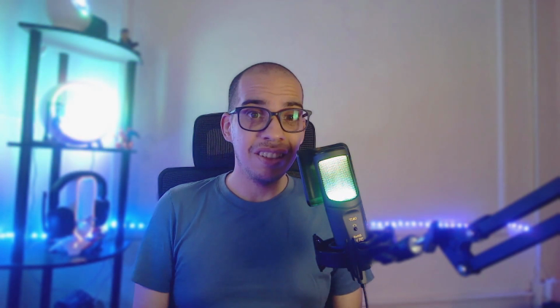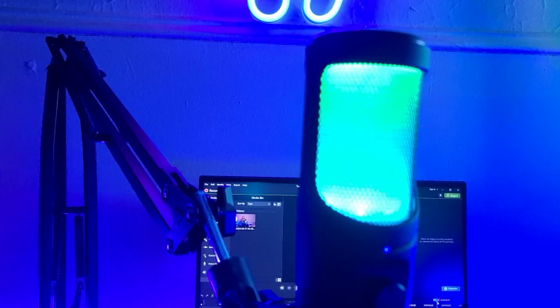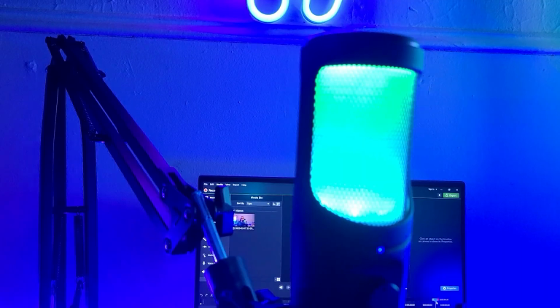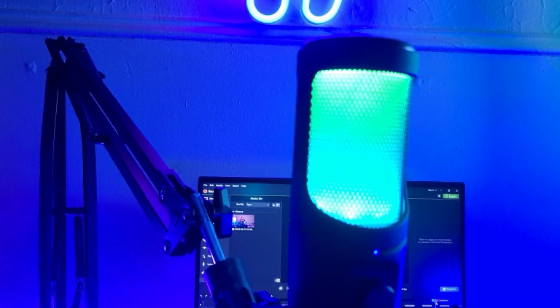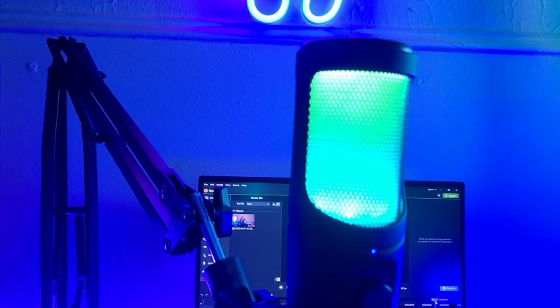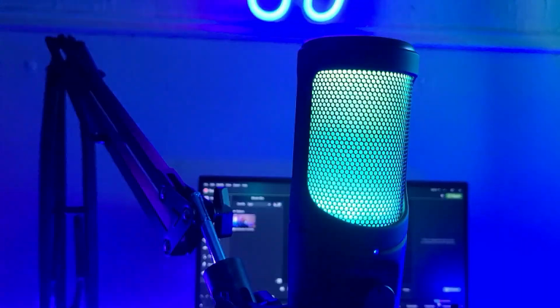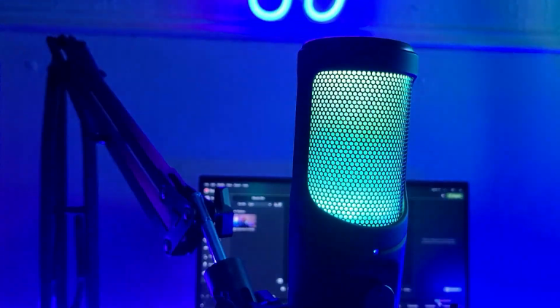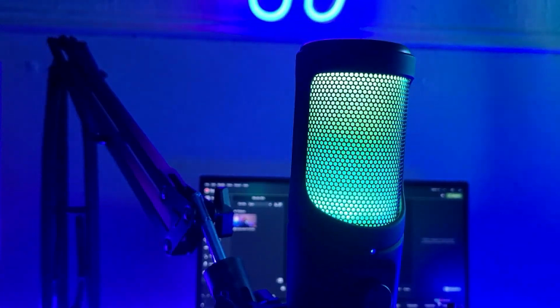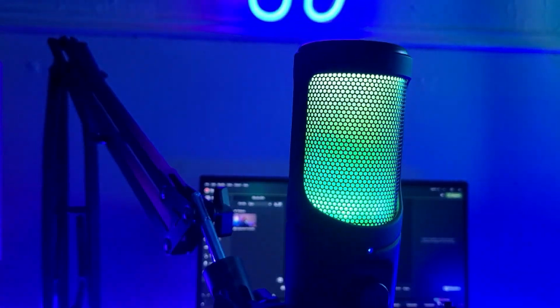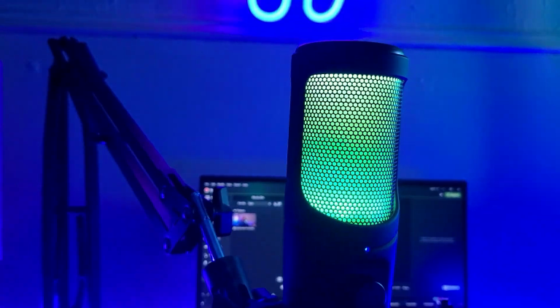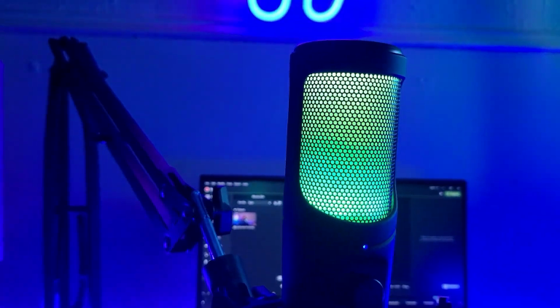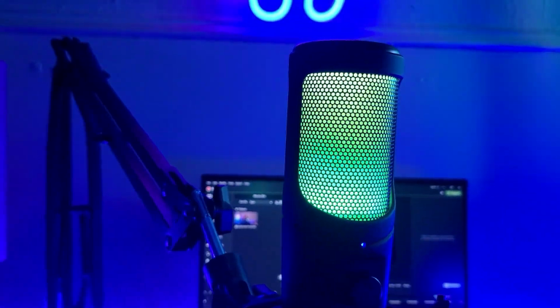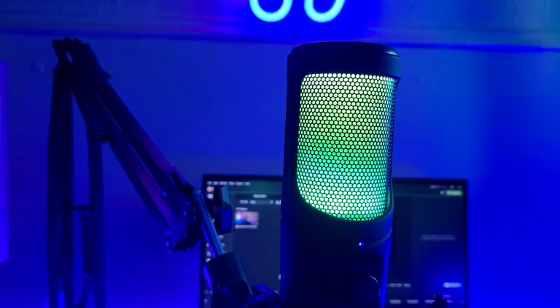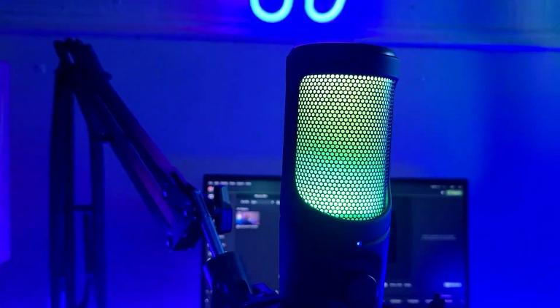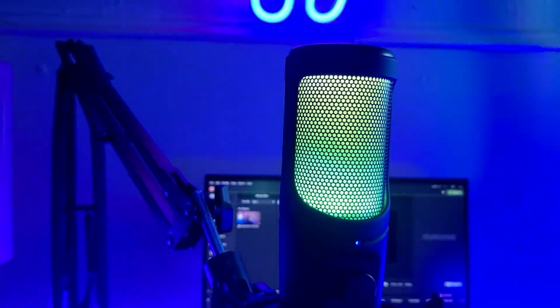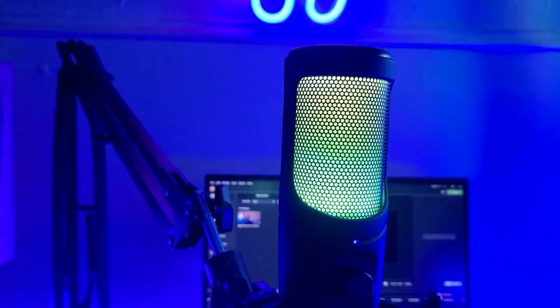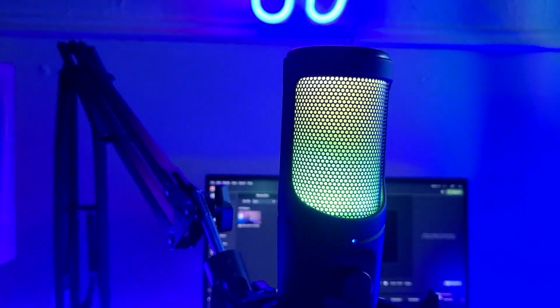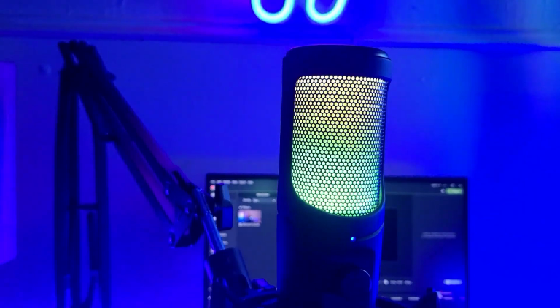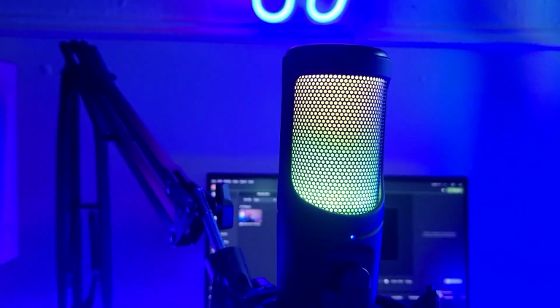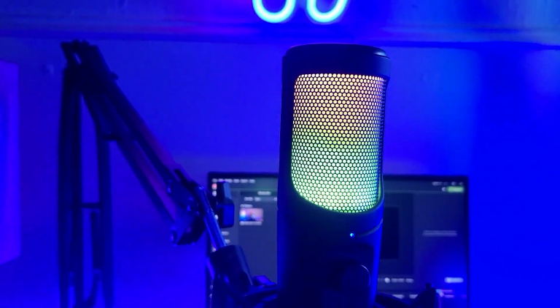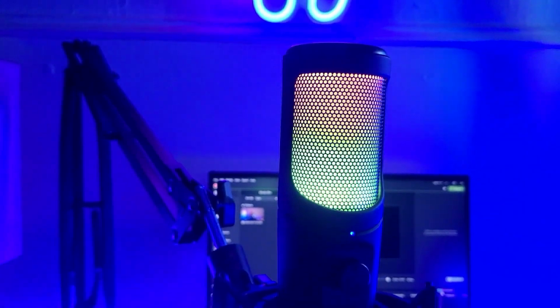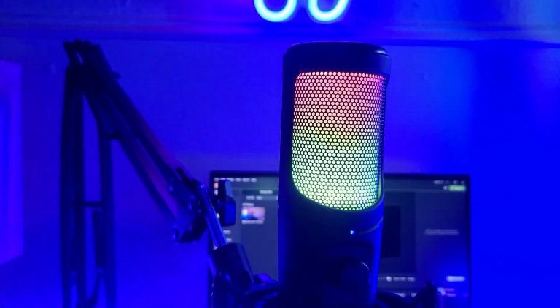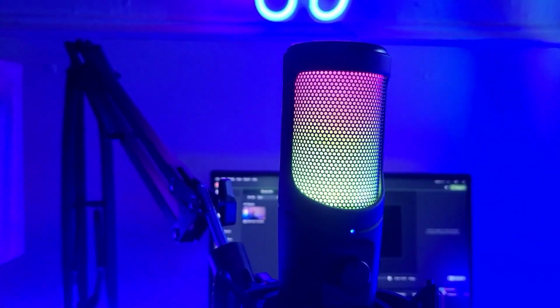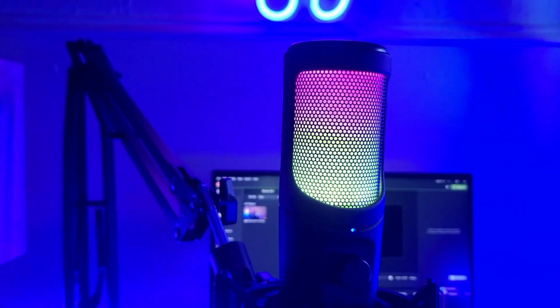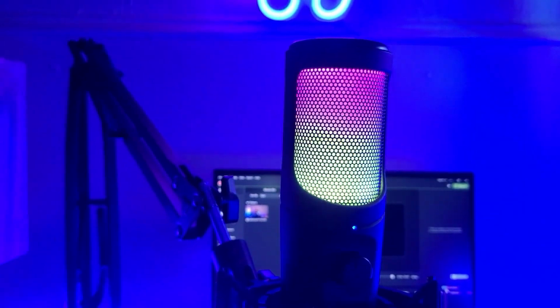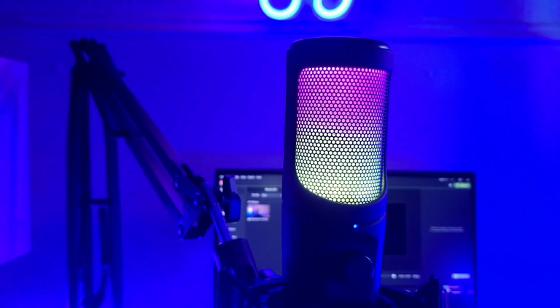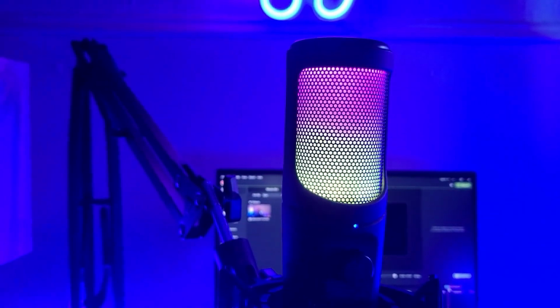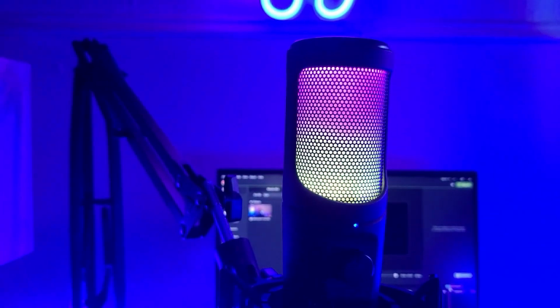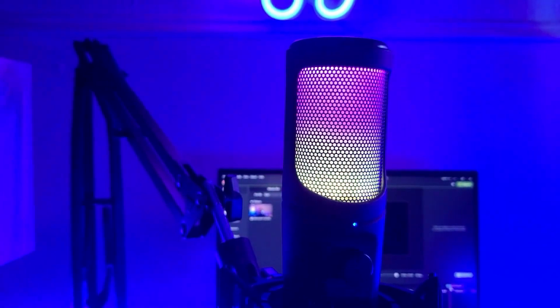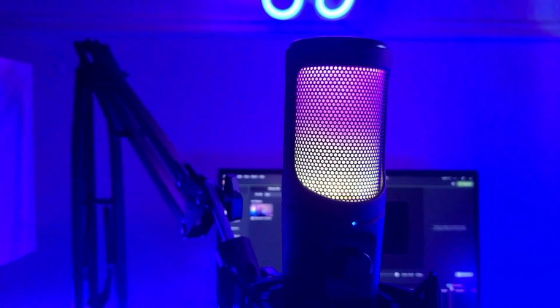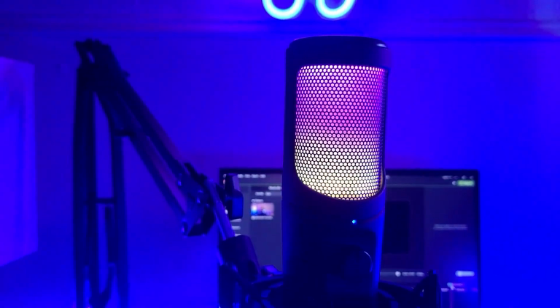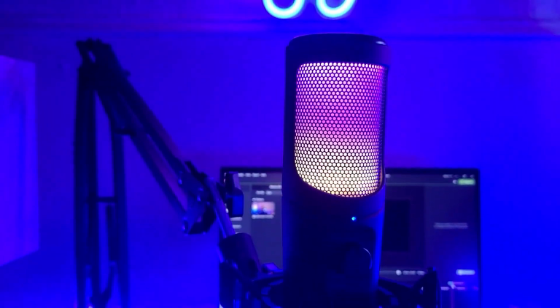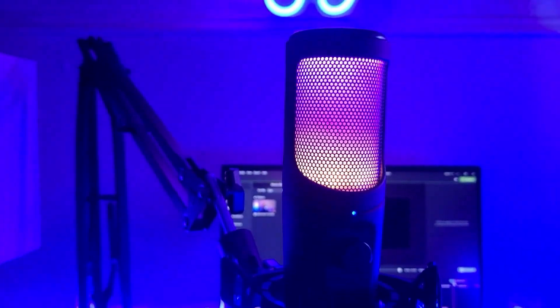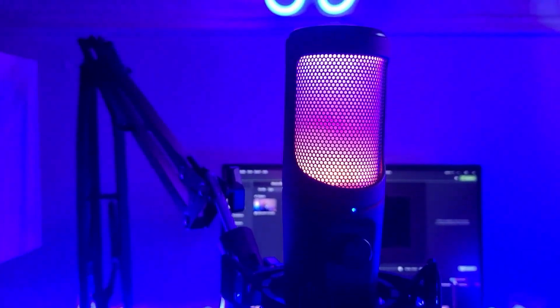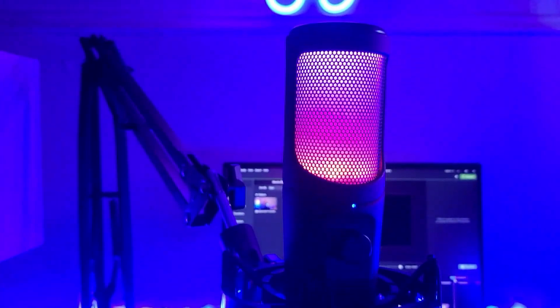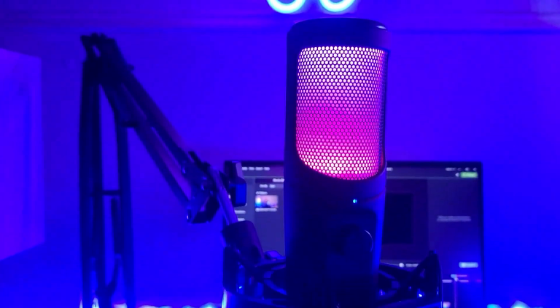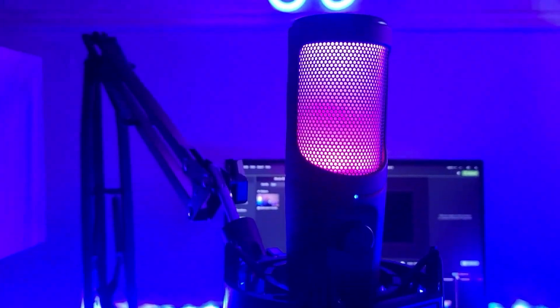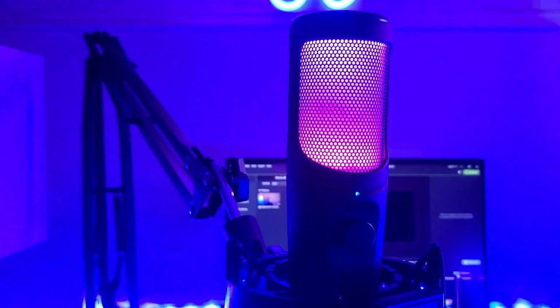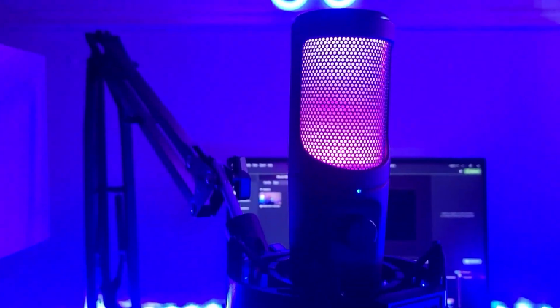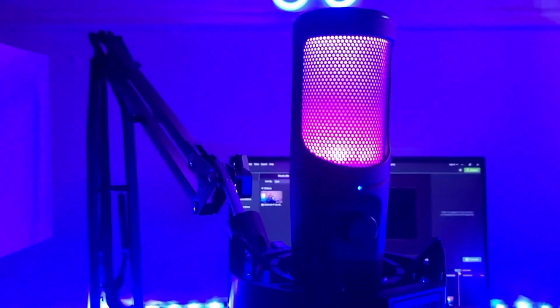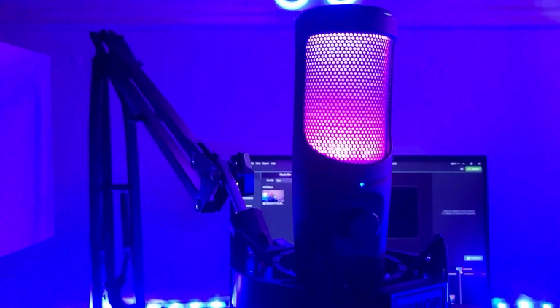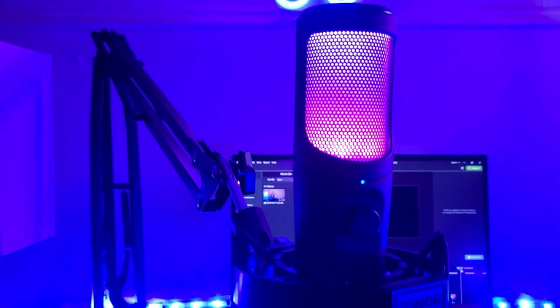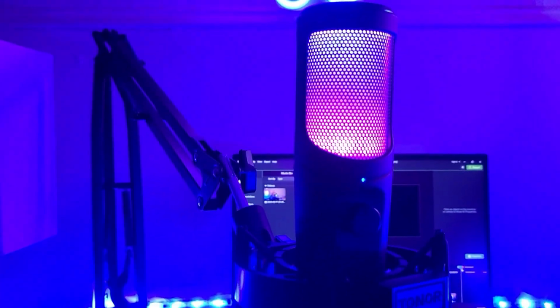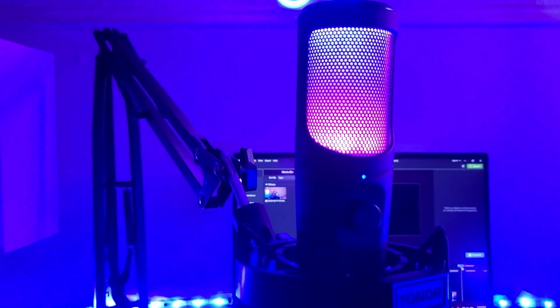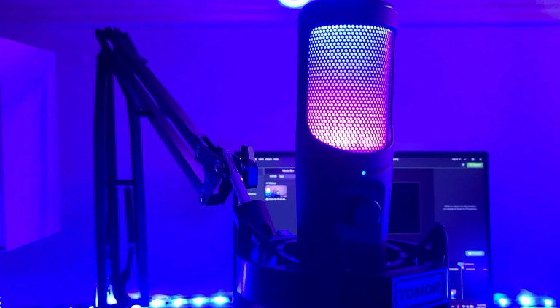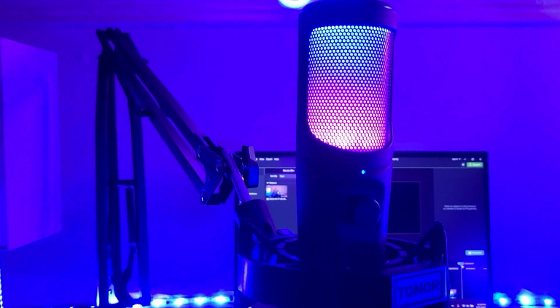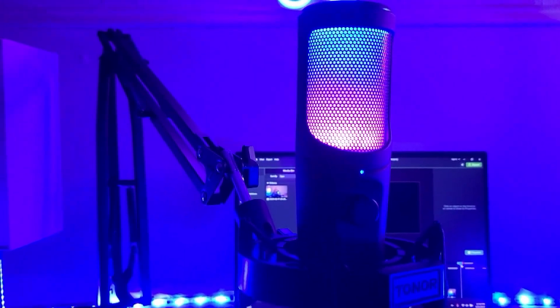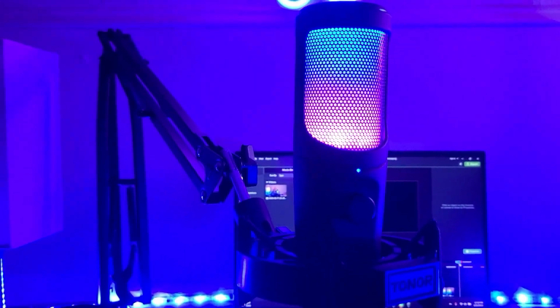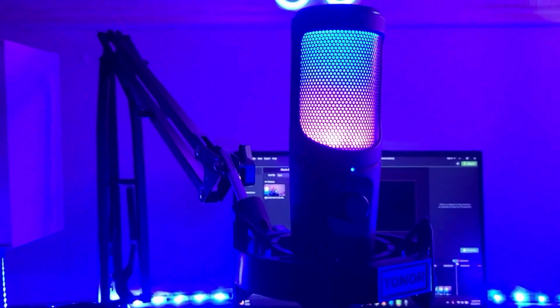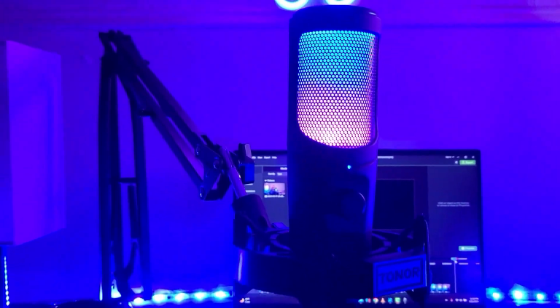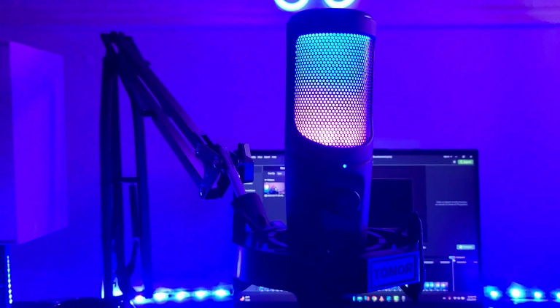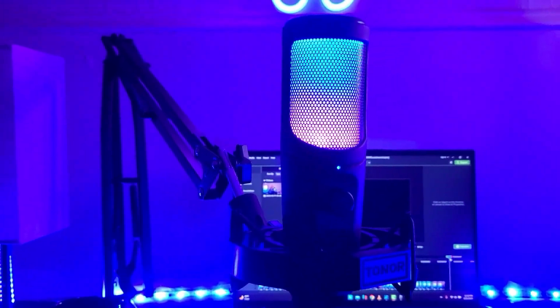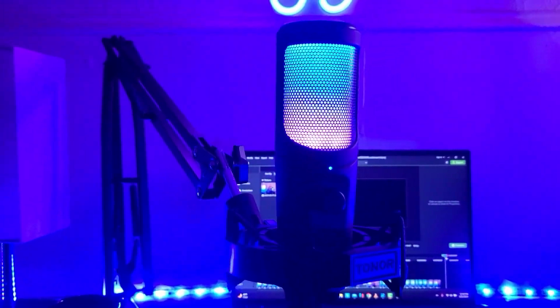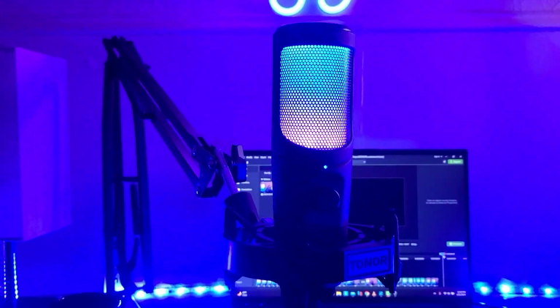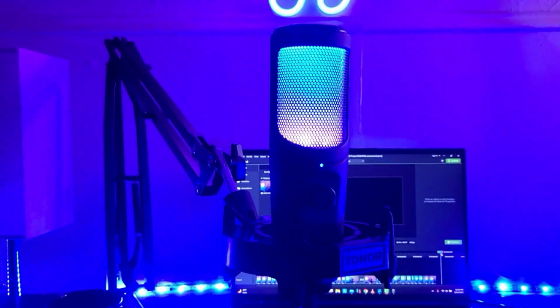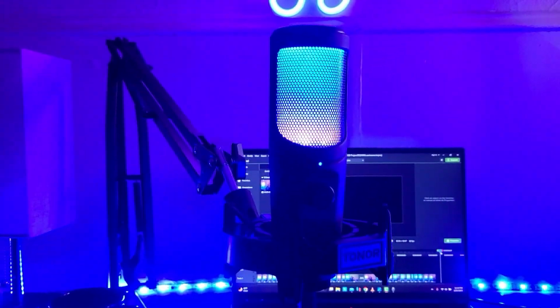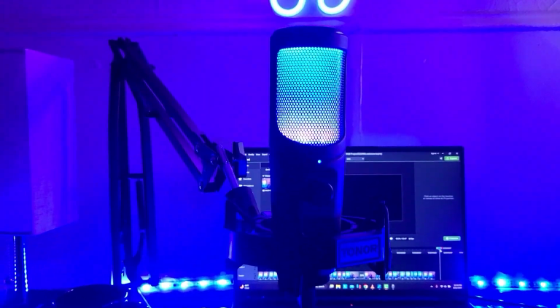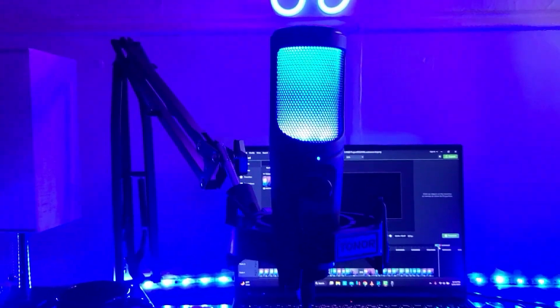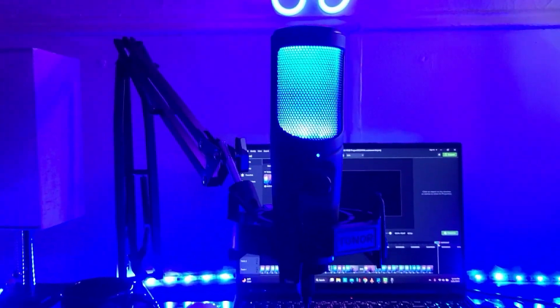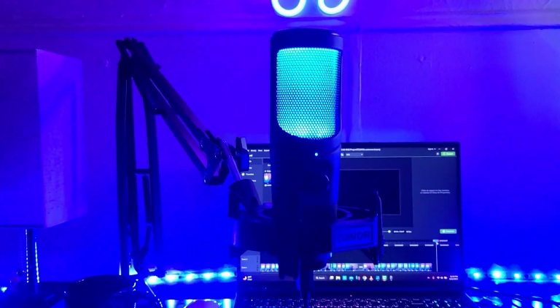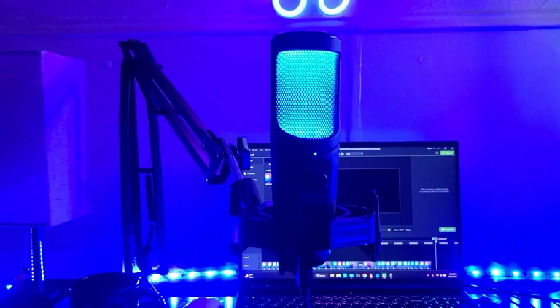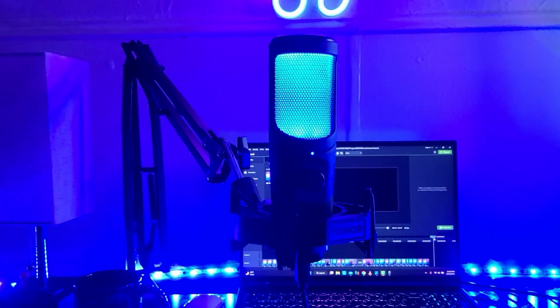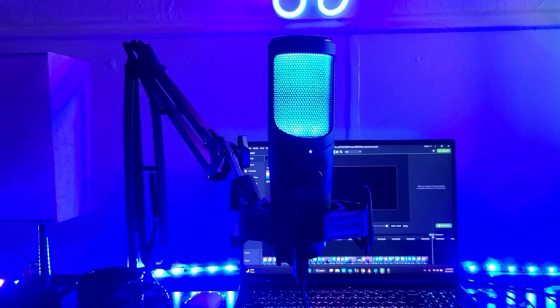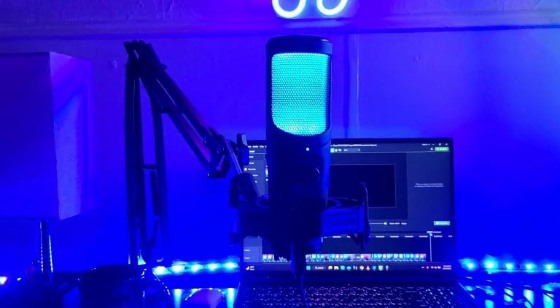If you're live streaming on Twitch and you have a gaming setup with an RGB keyboard and lights, this microphone is going to fit in perfectly.